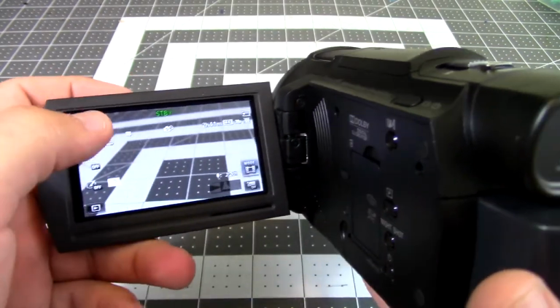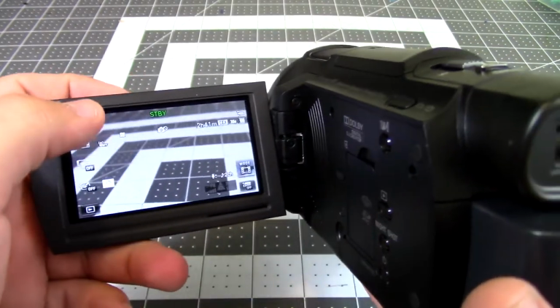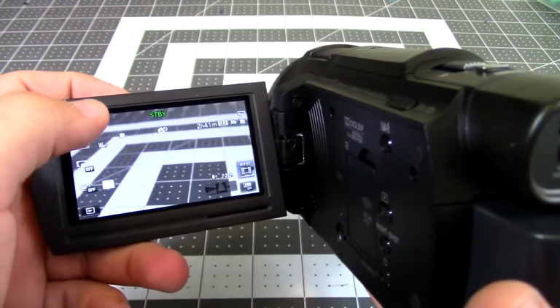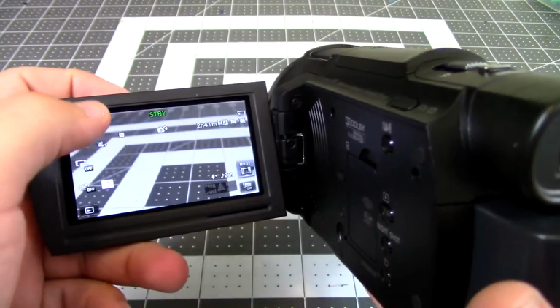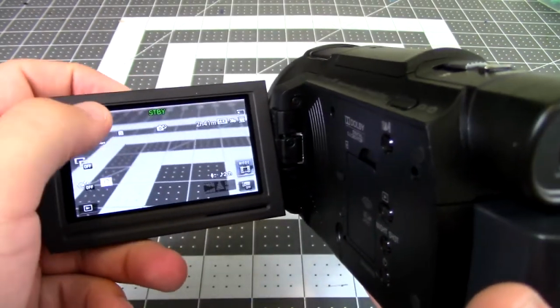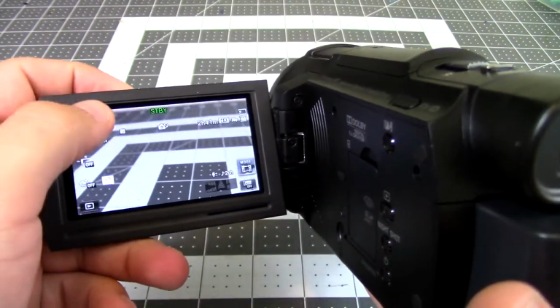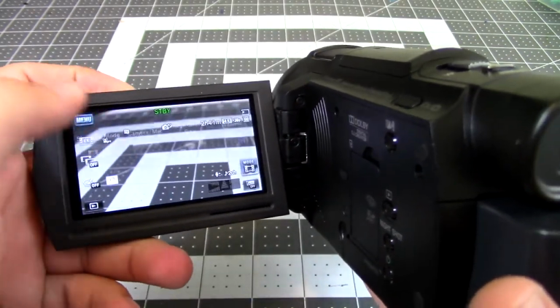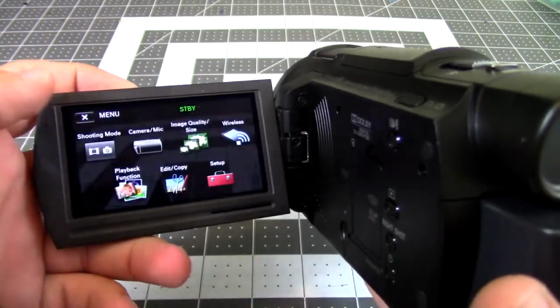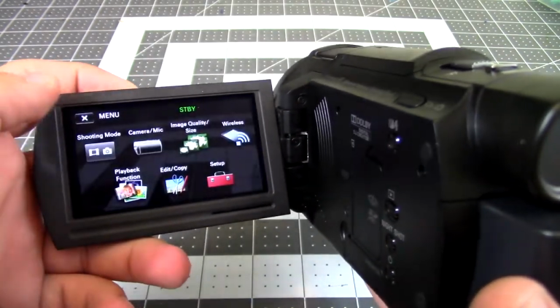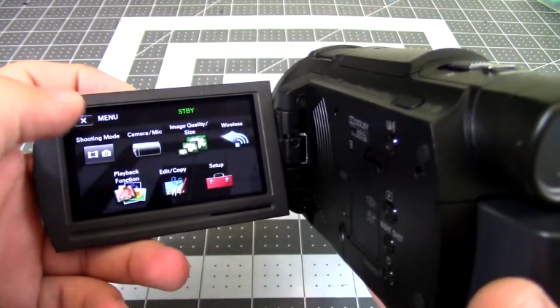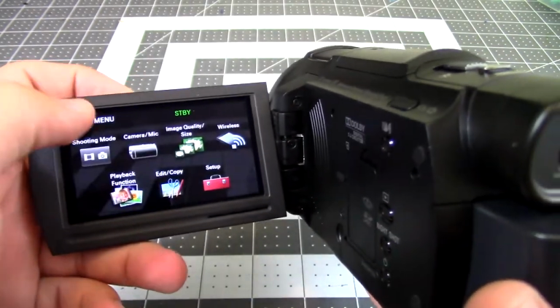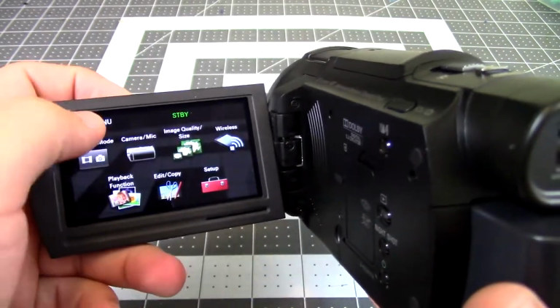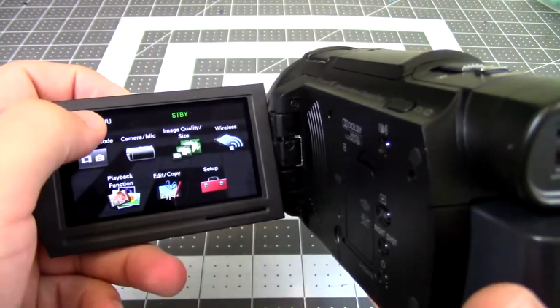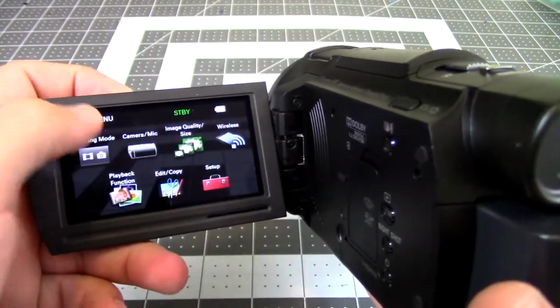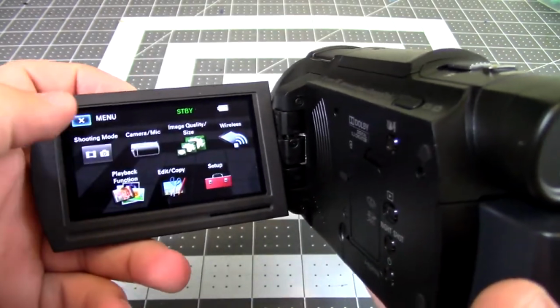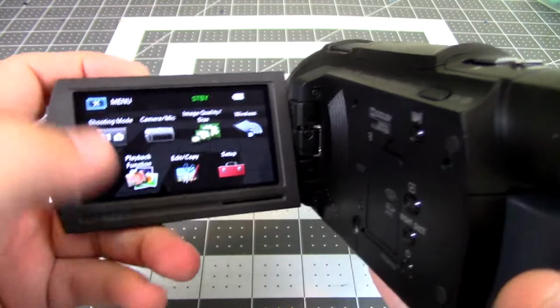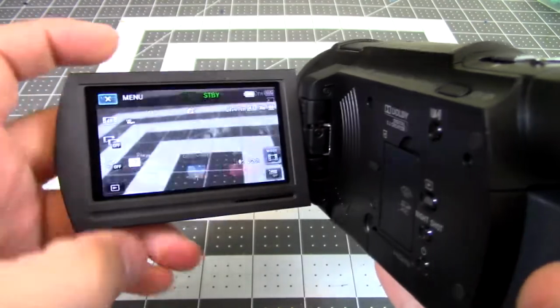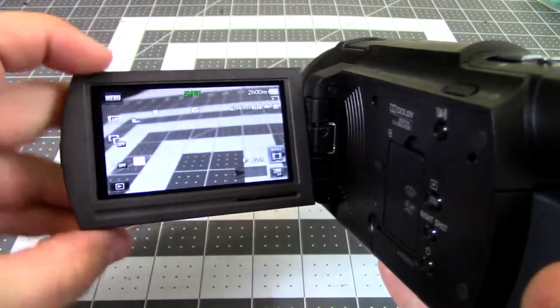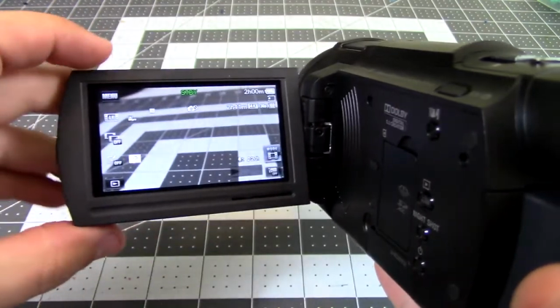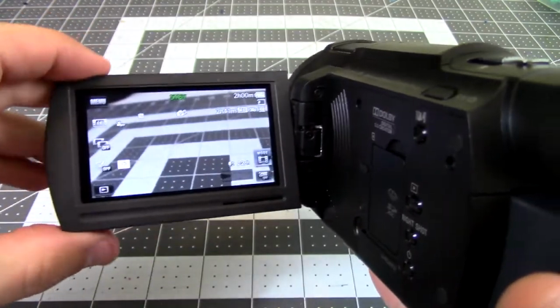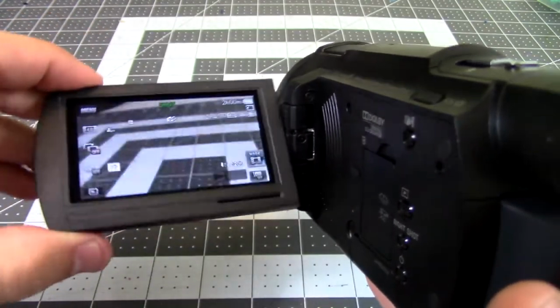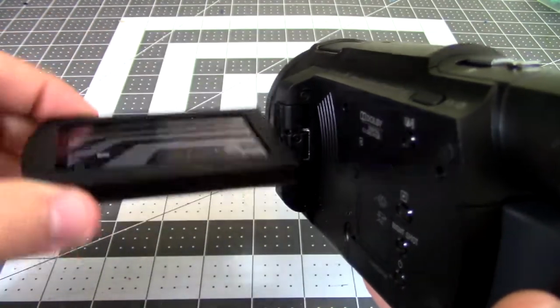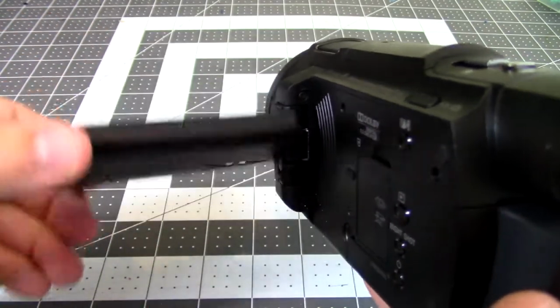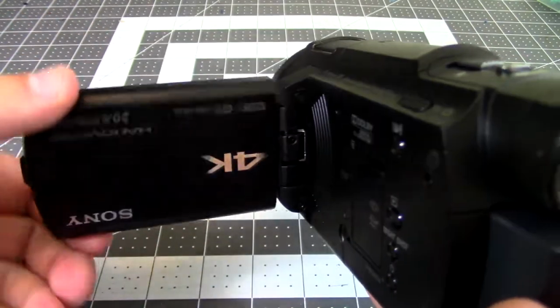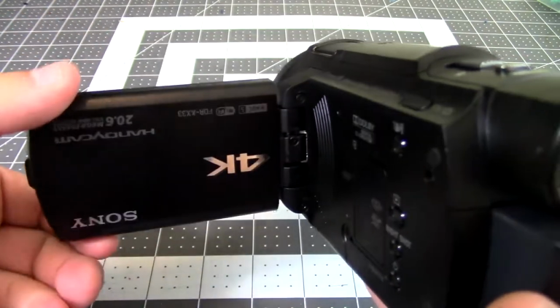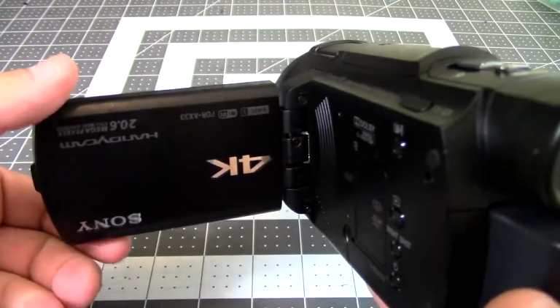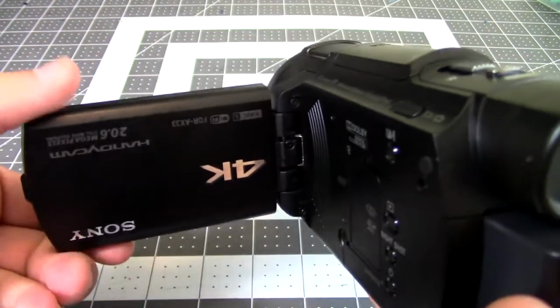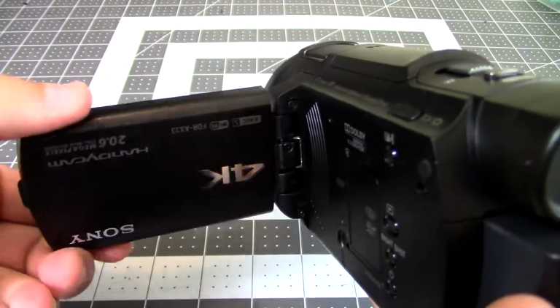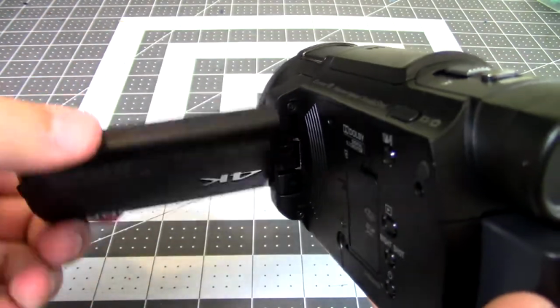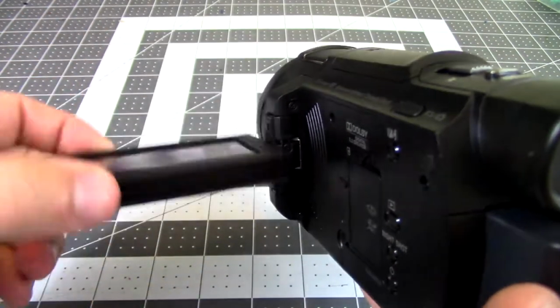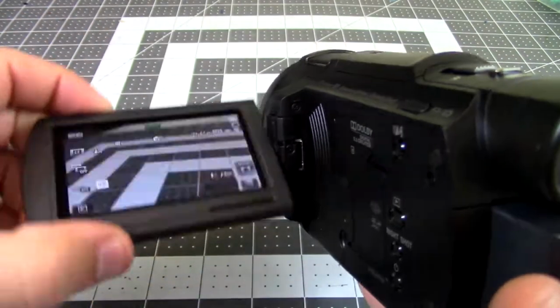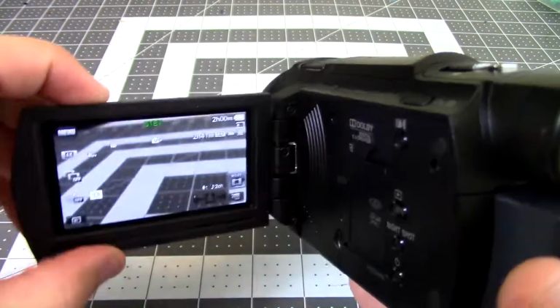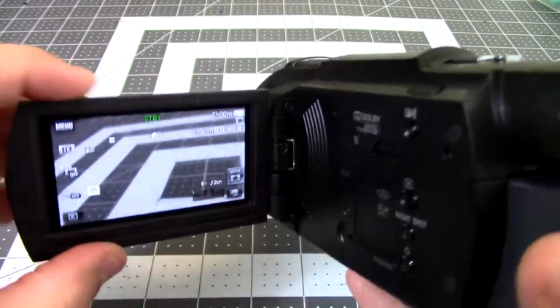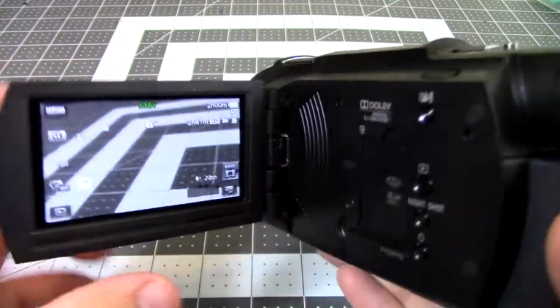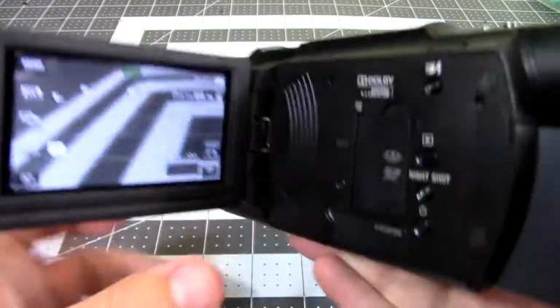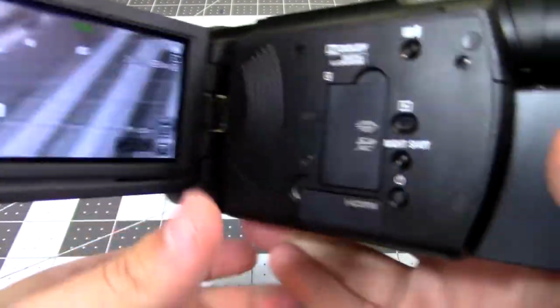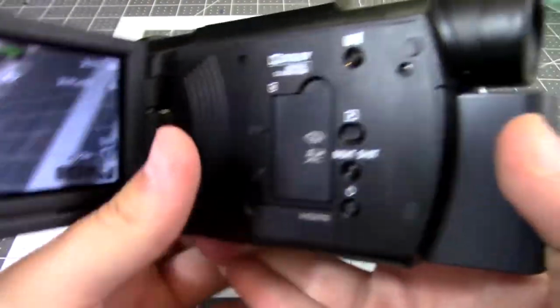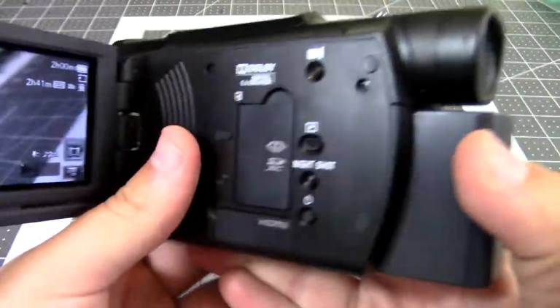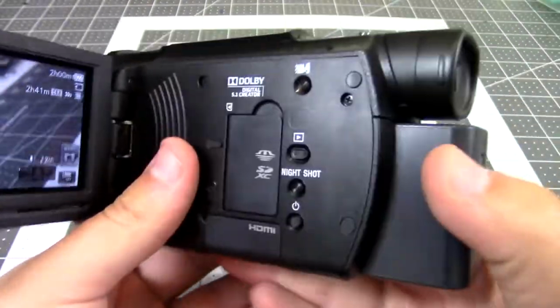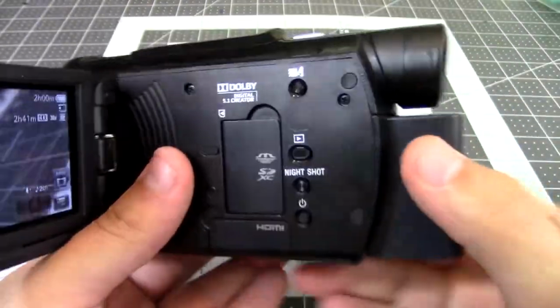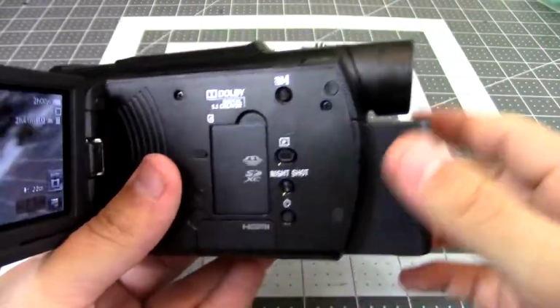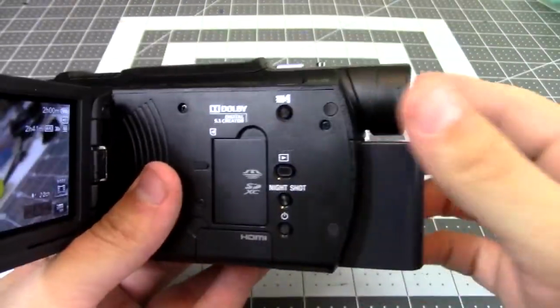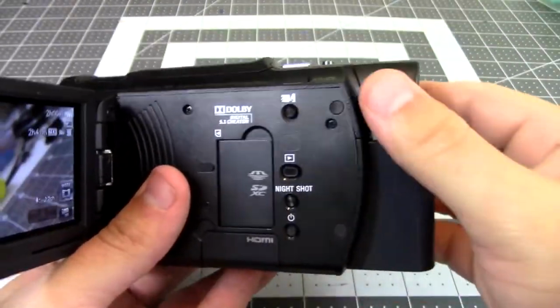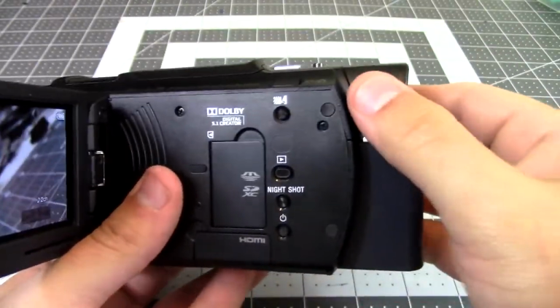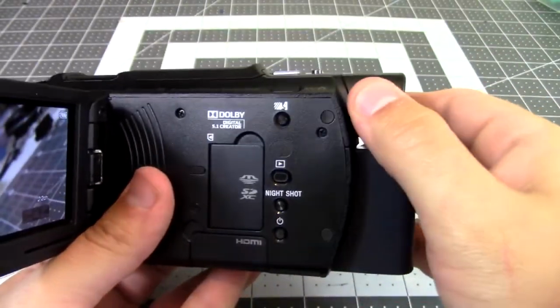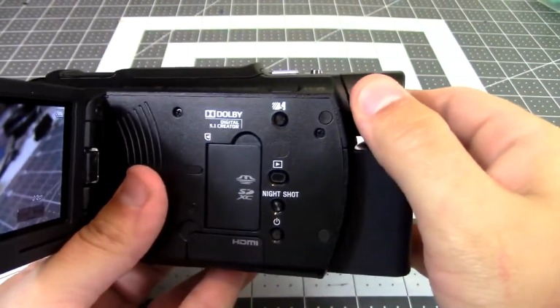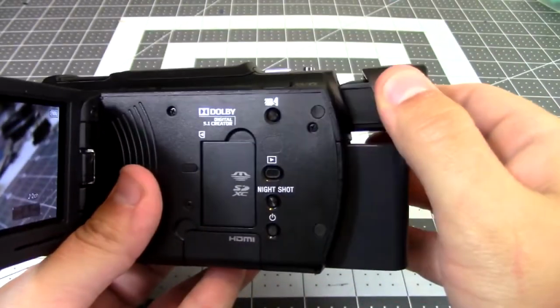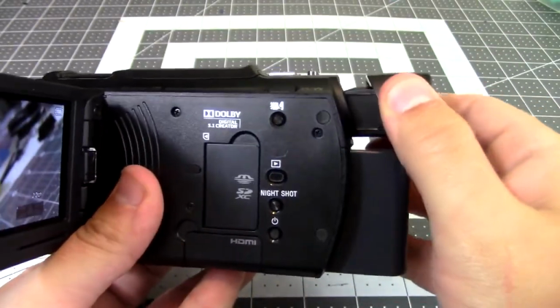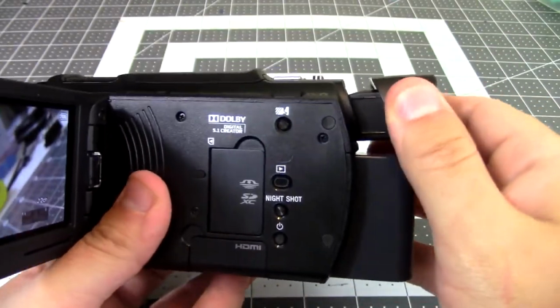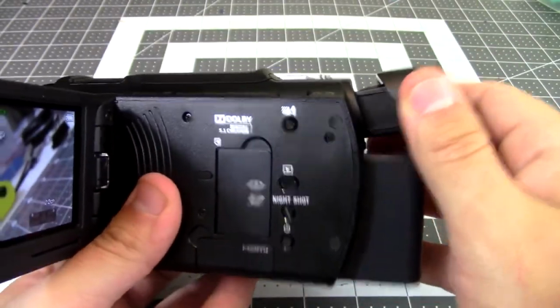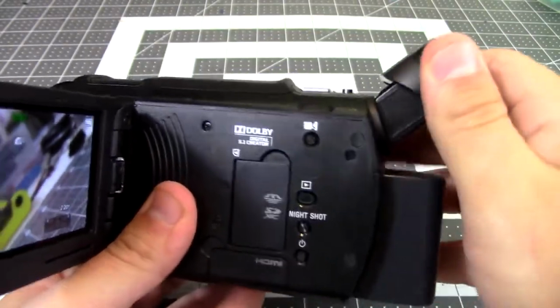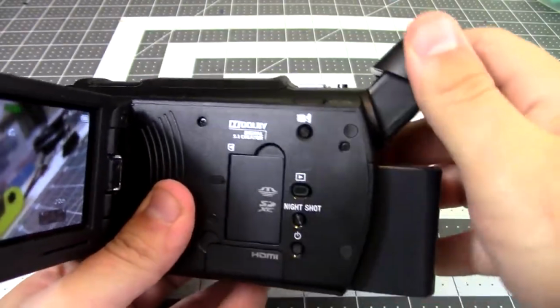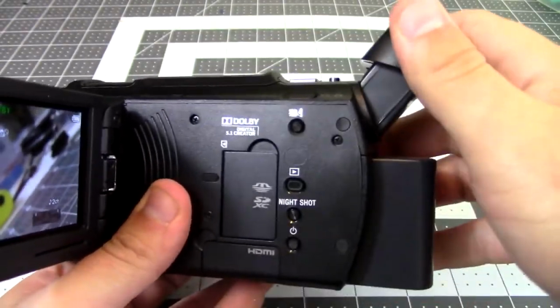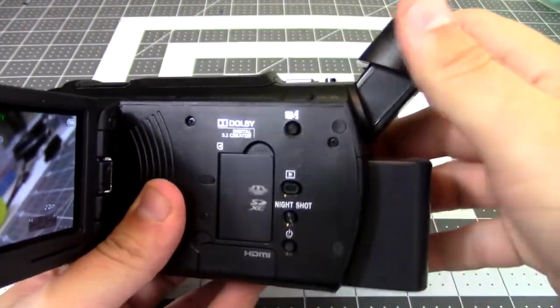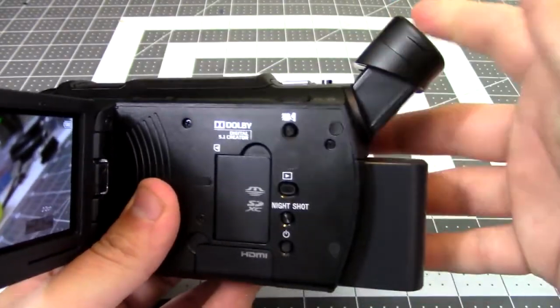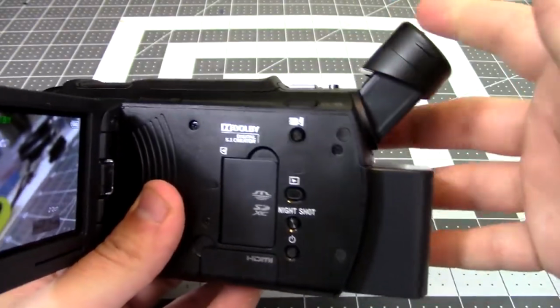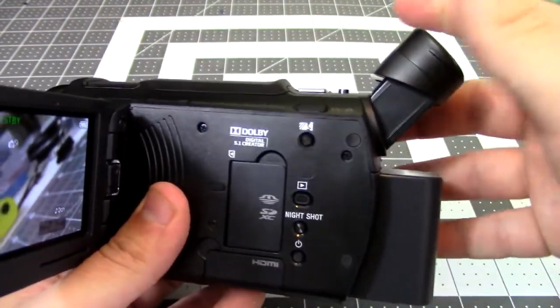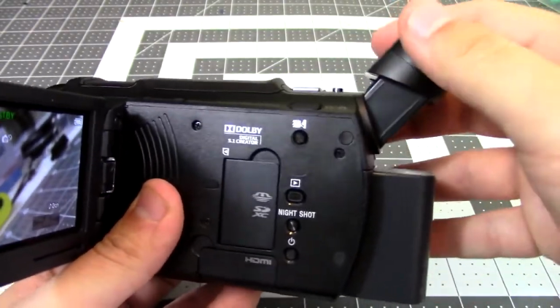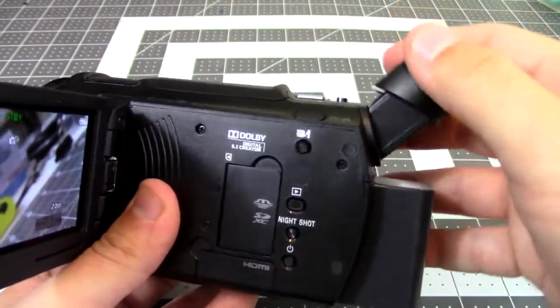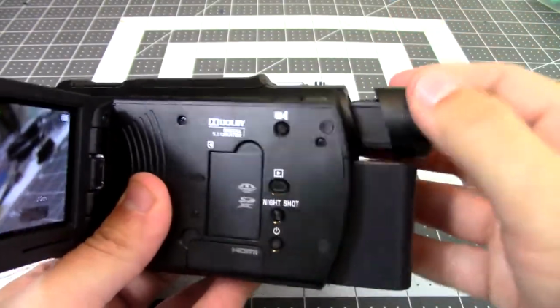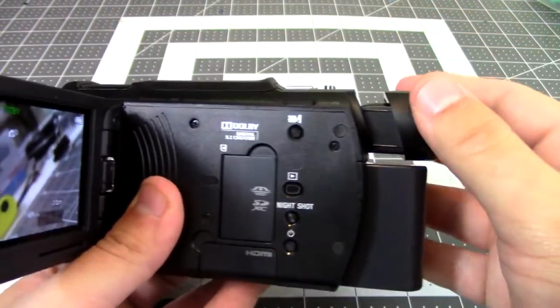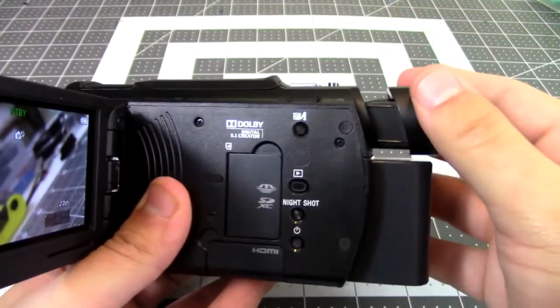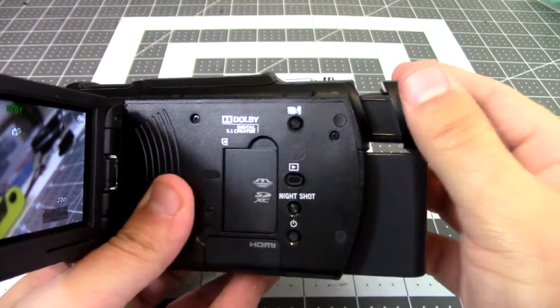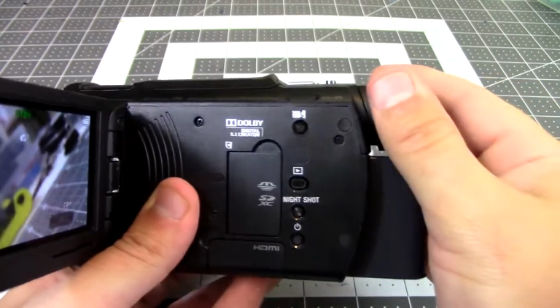It has a pull-out touchscreen LCD screen which can swivel to the front, and it also has an extendable viewfinder if you prefer that method.